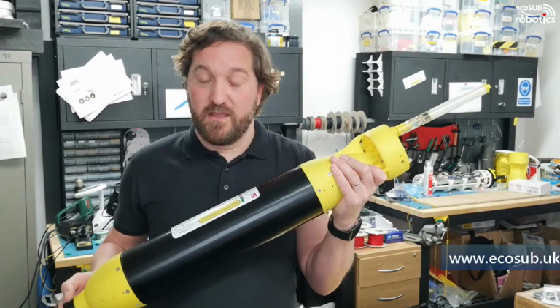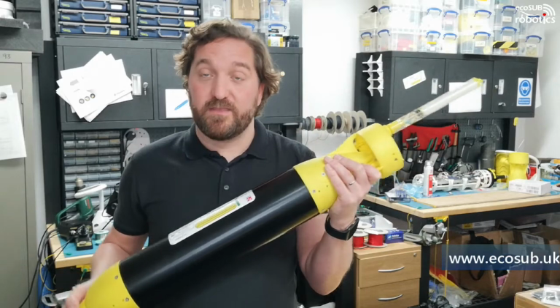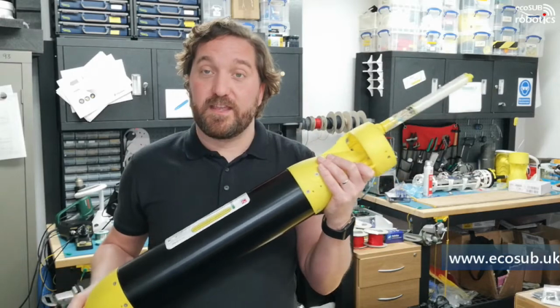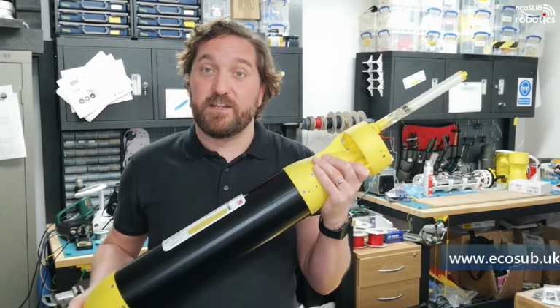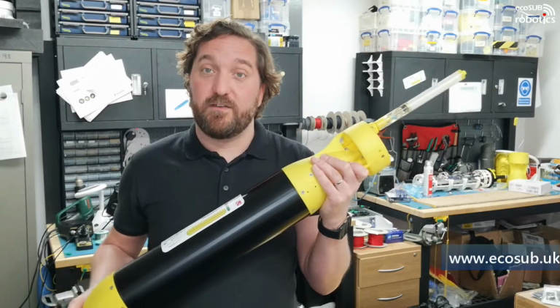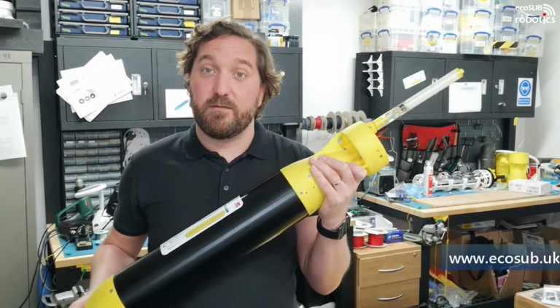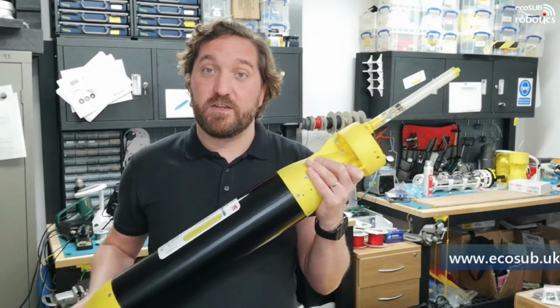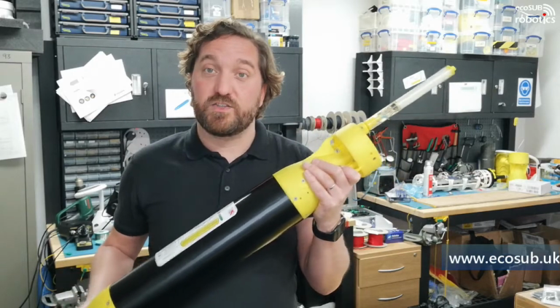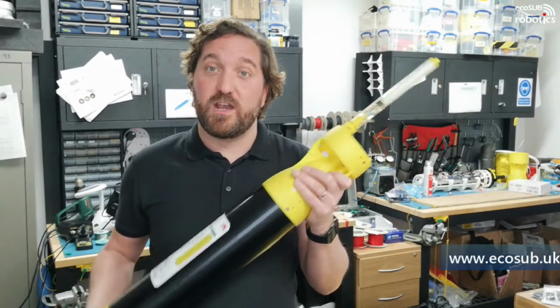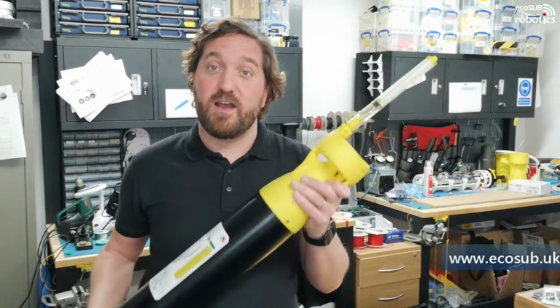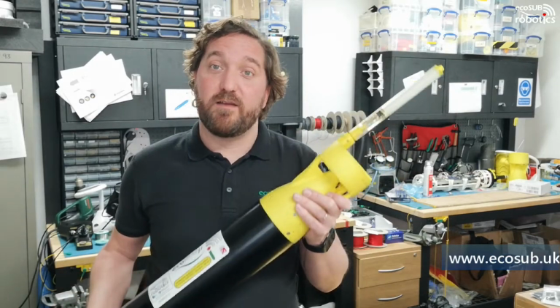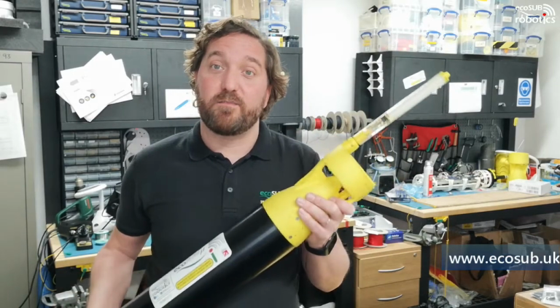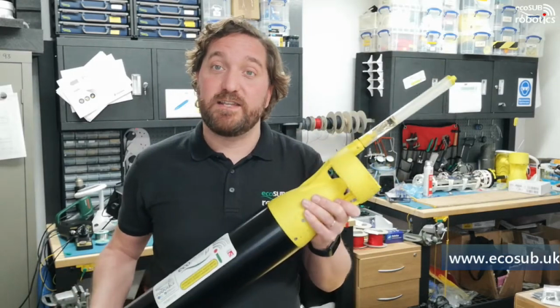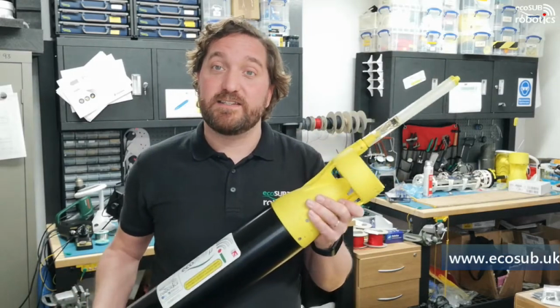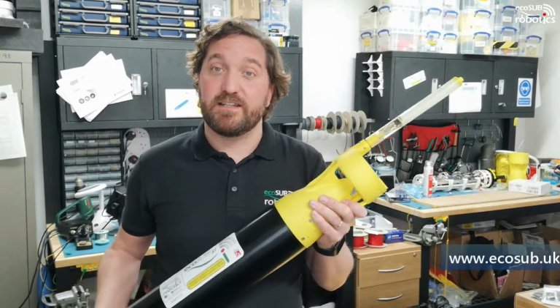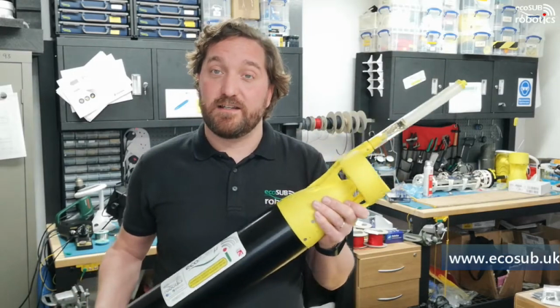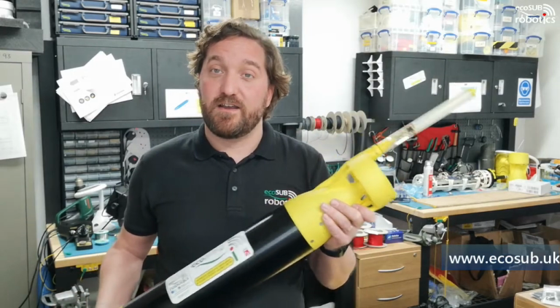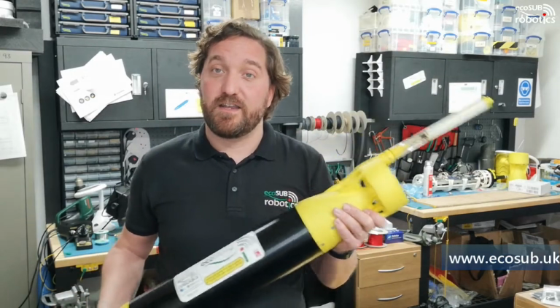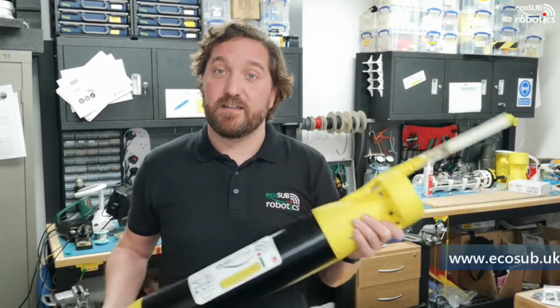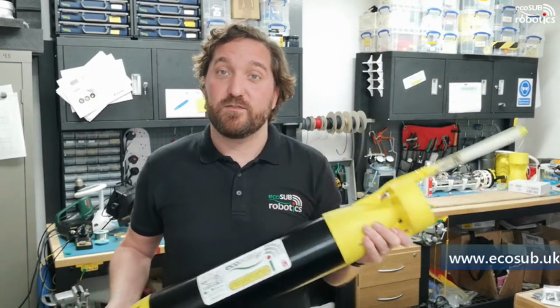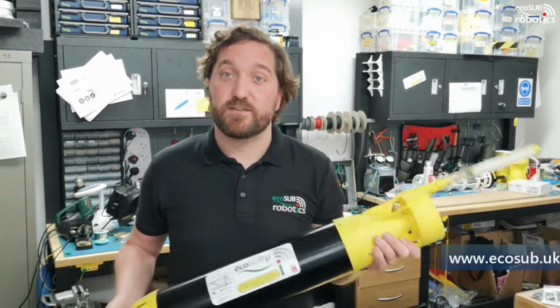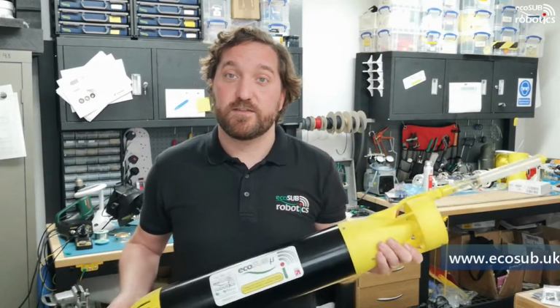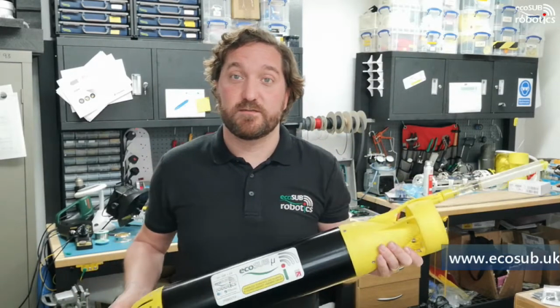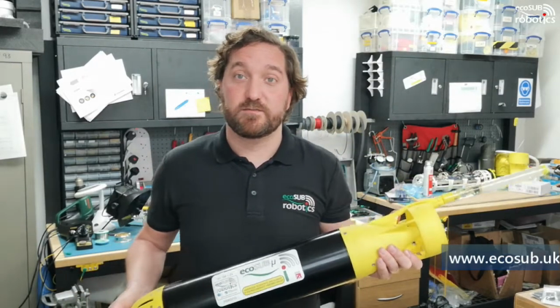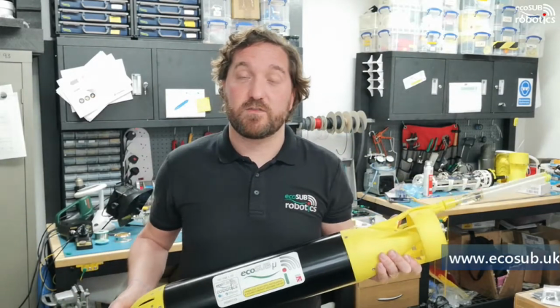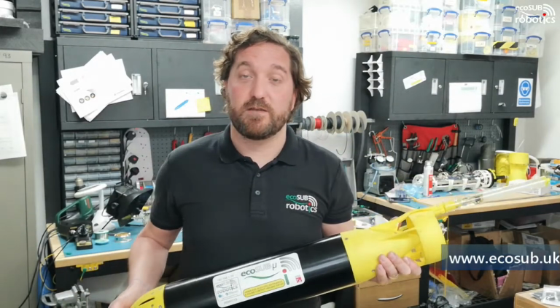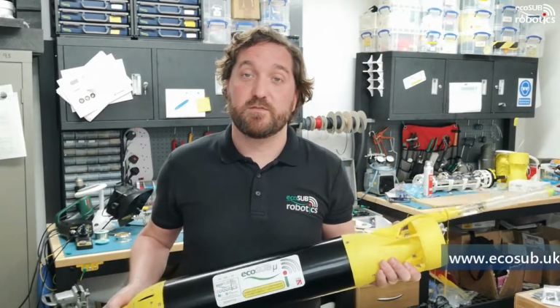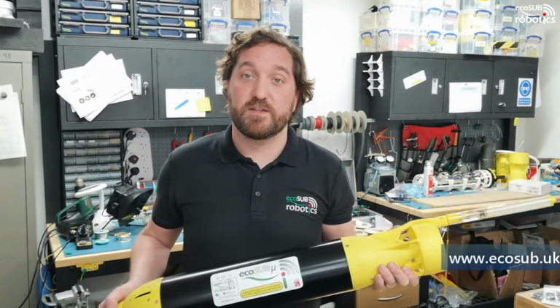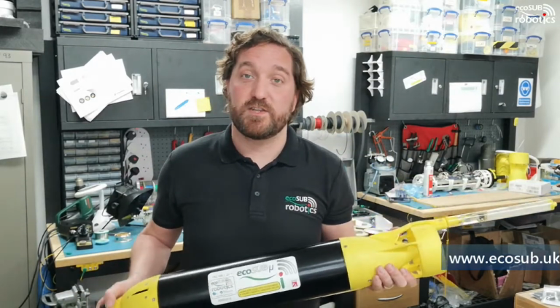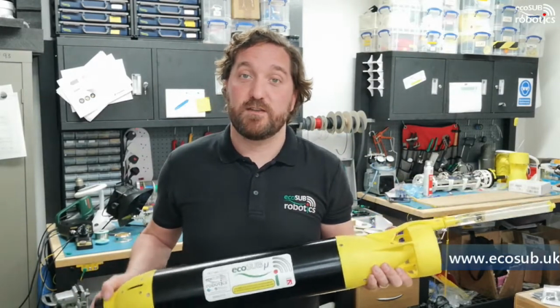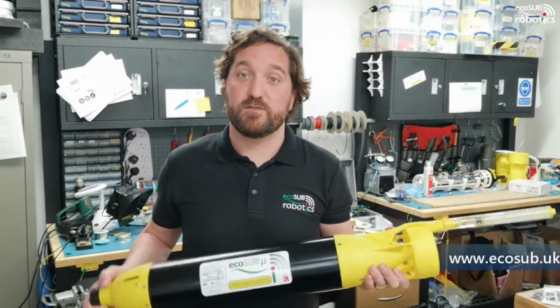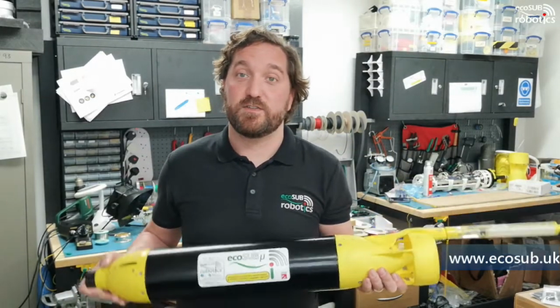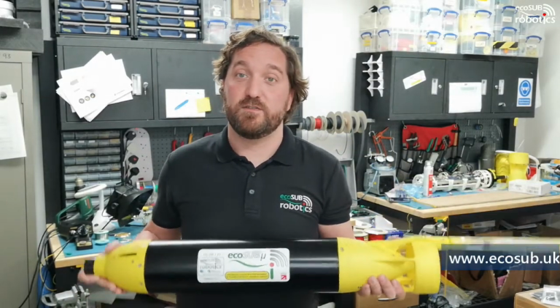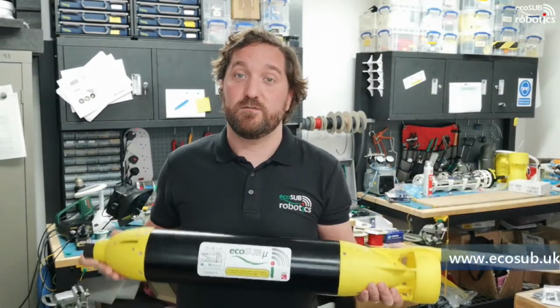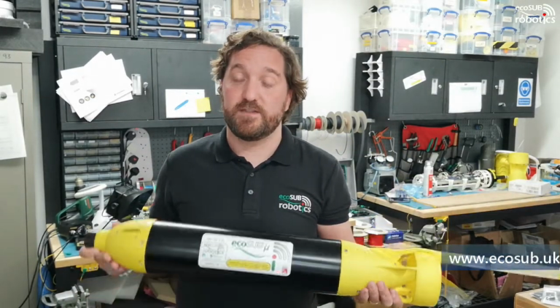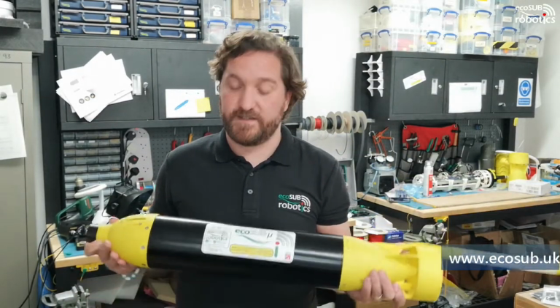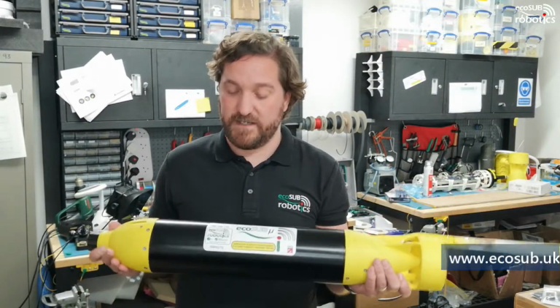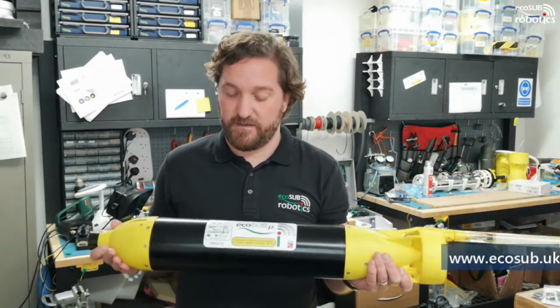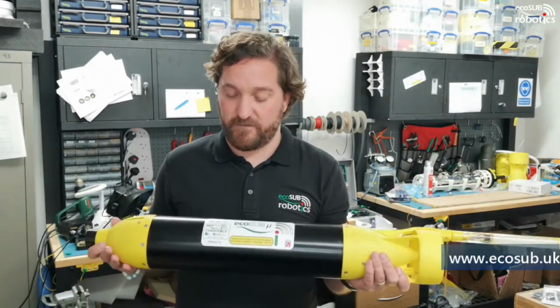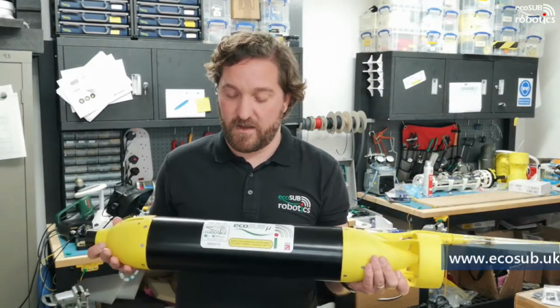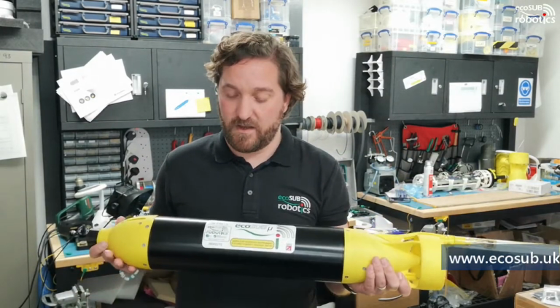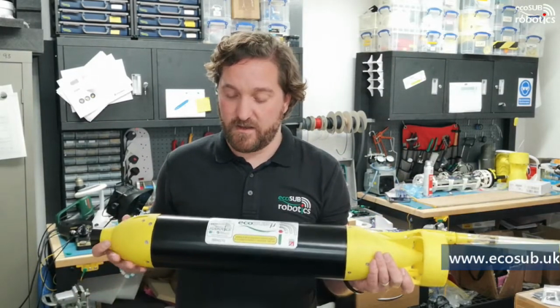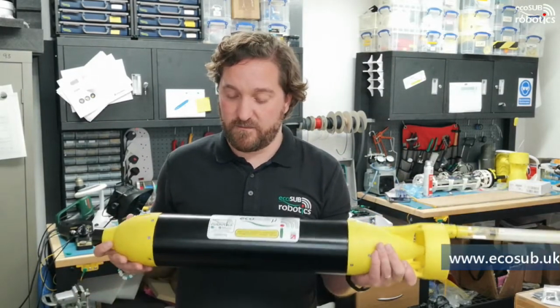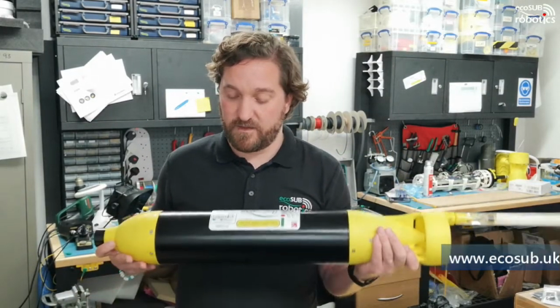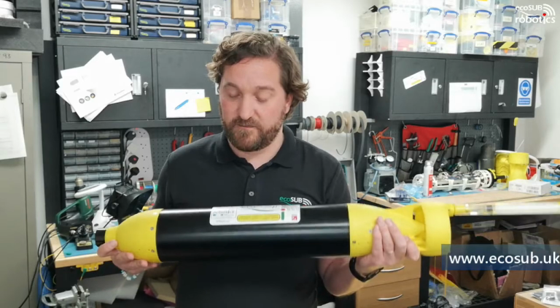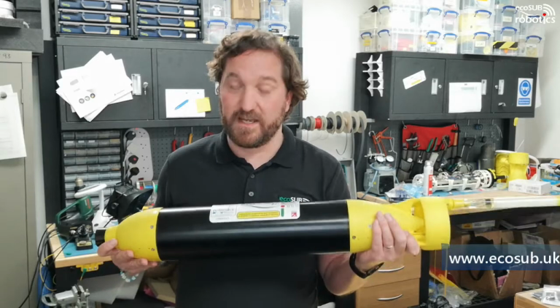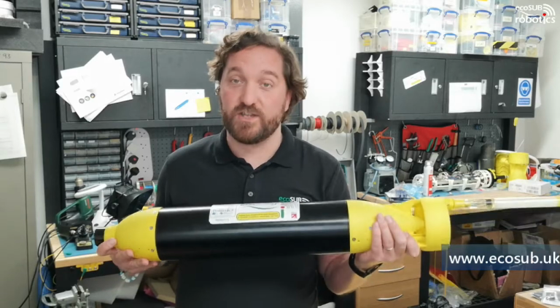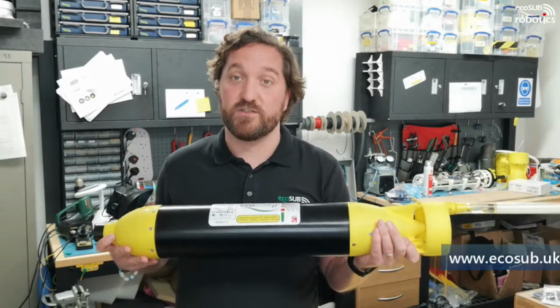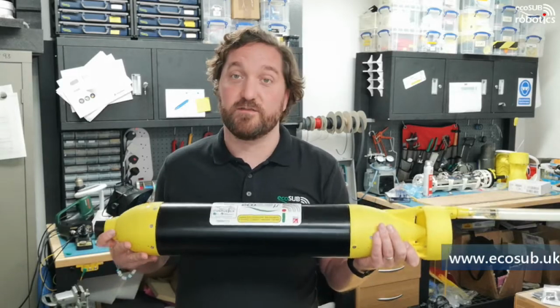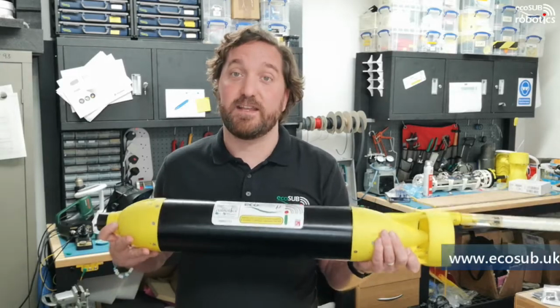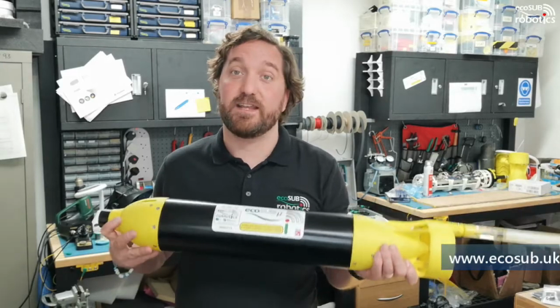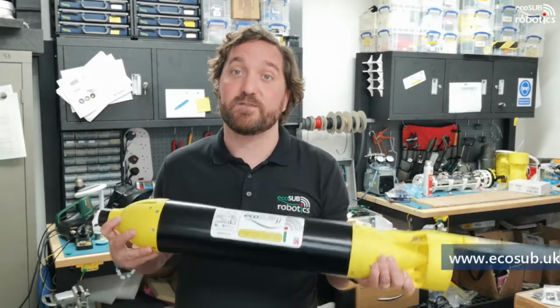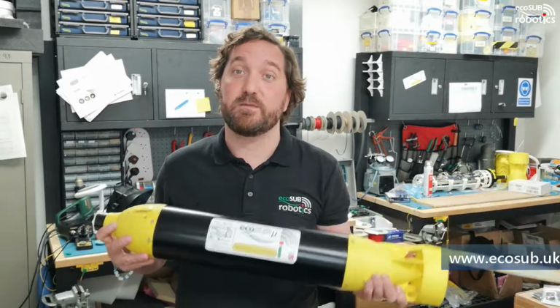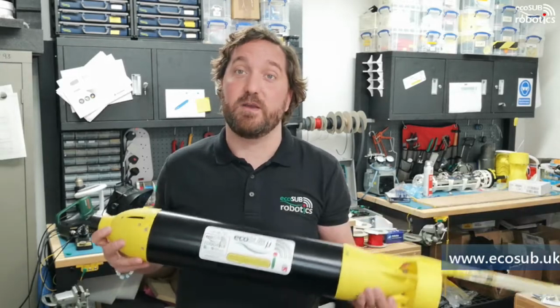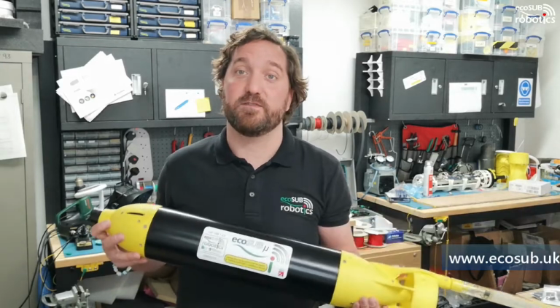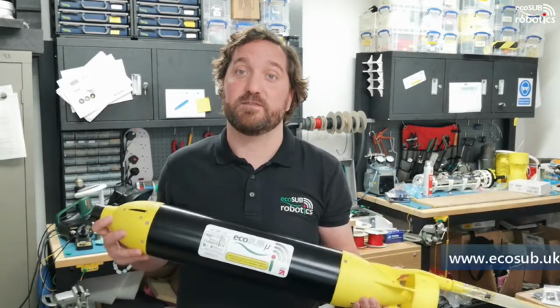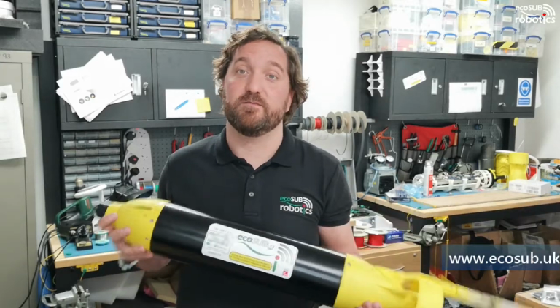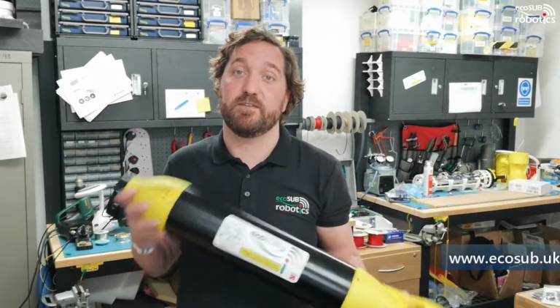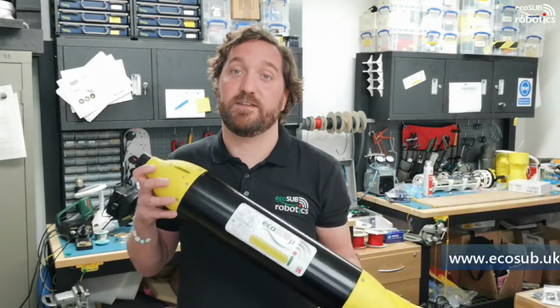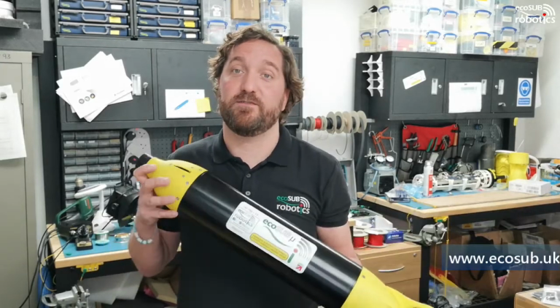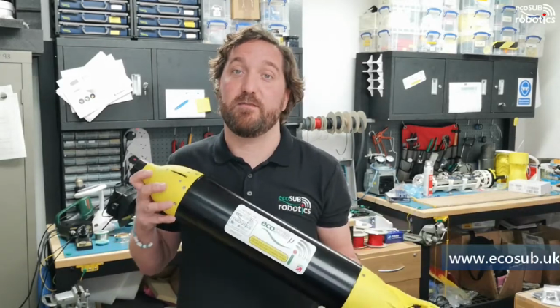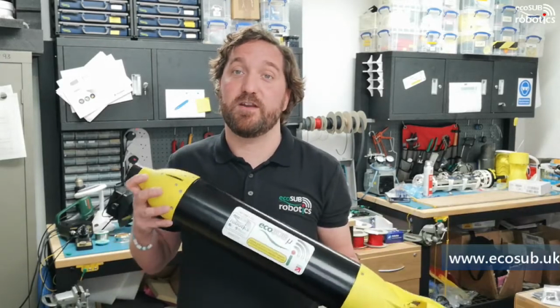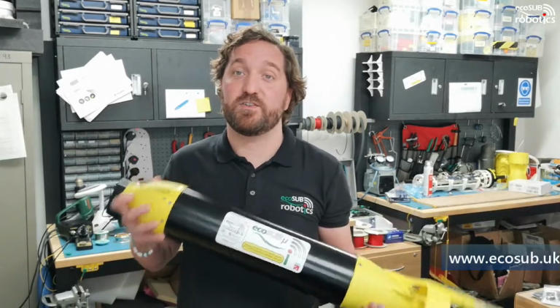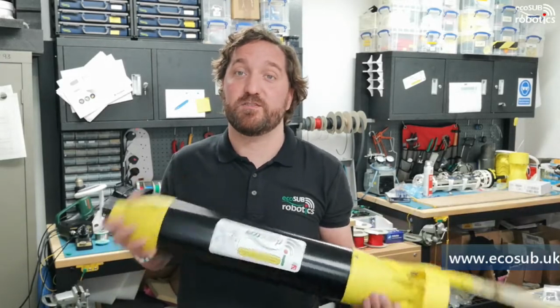Thank you very much. Please click like and also subscribe to our channel to receive notifications of anything else we post. Thank you very much.